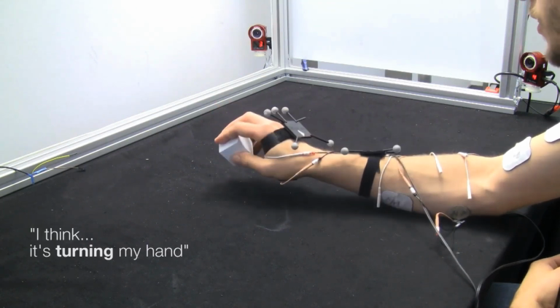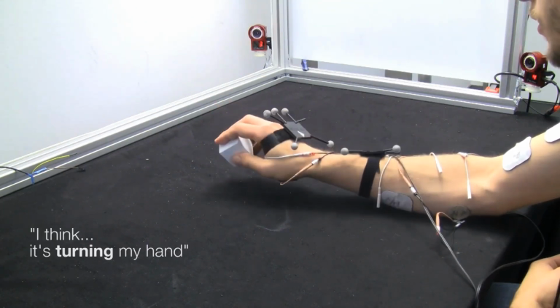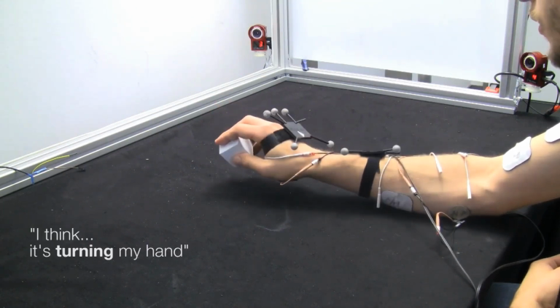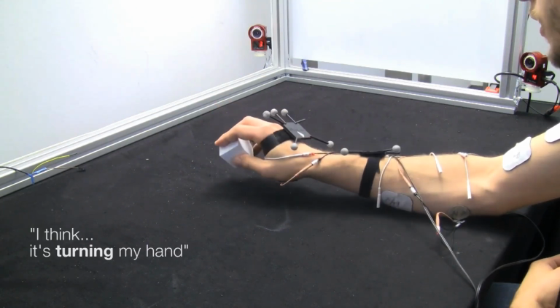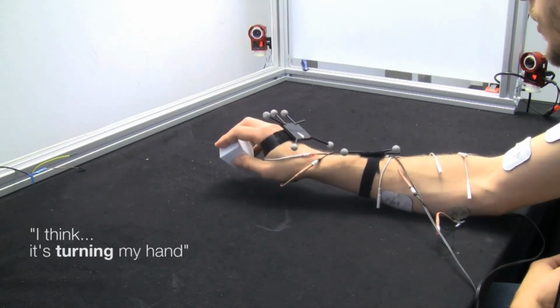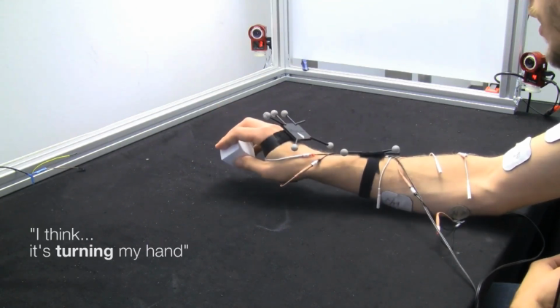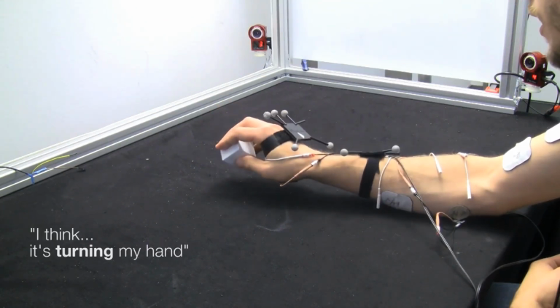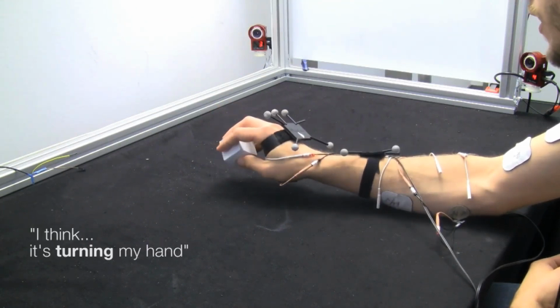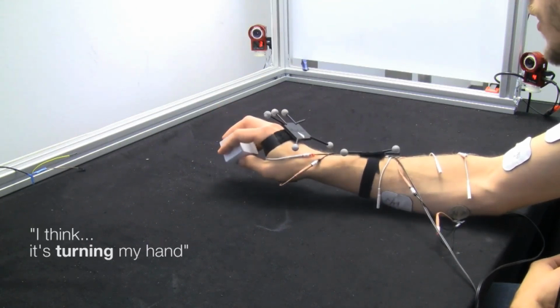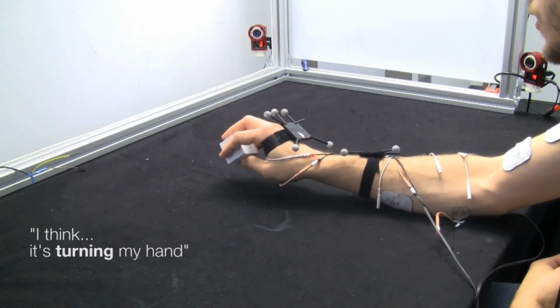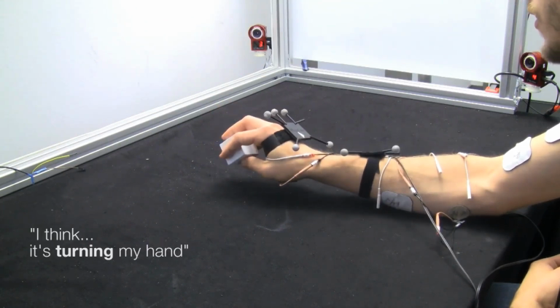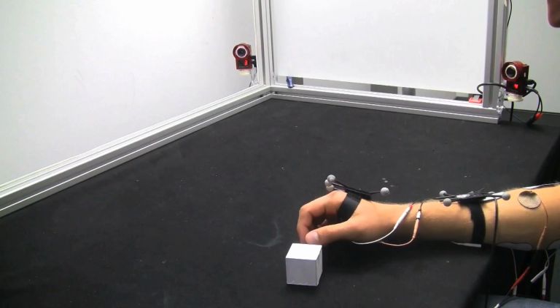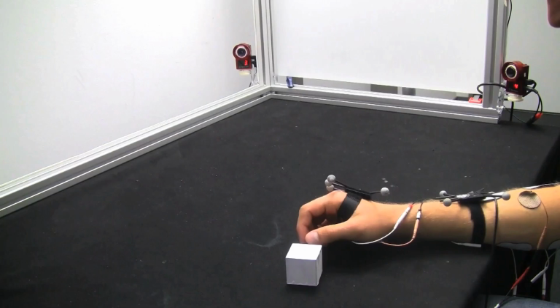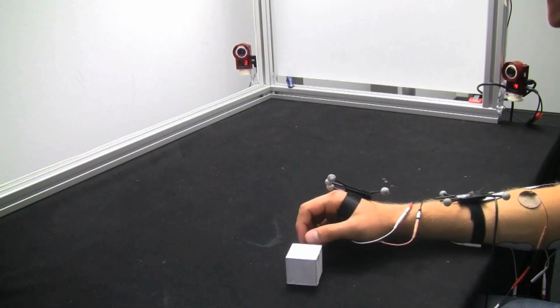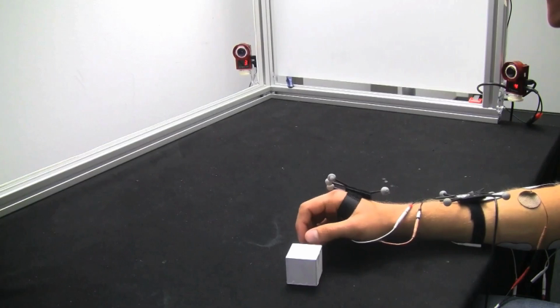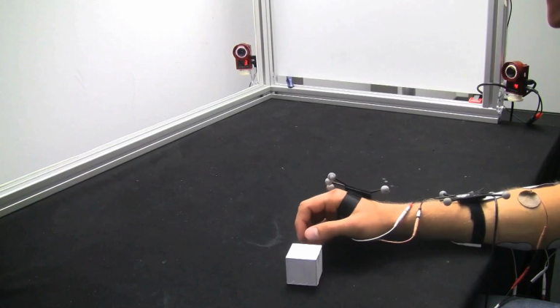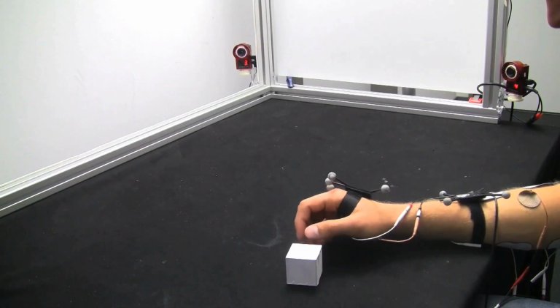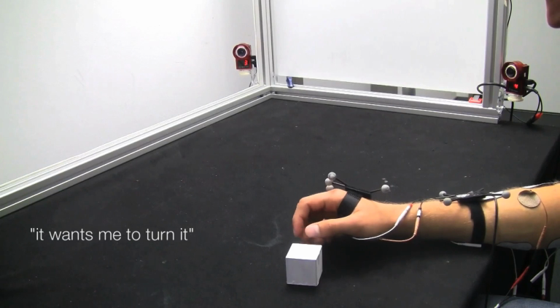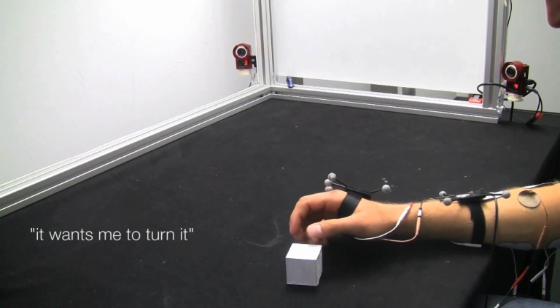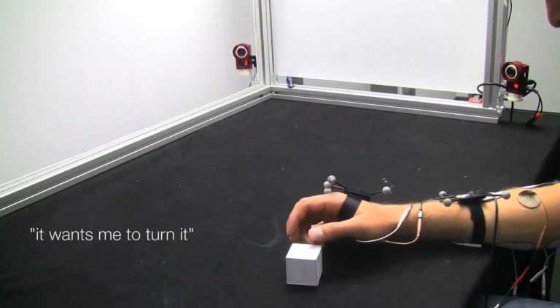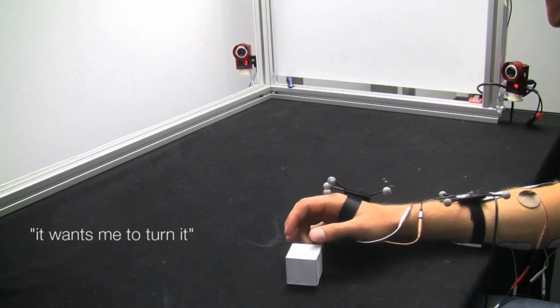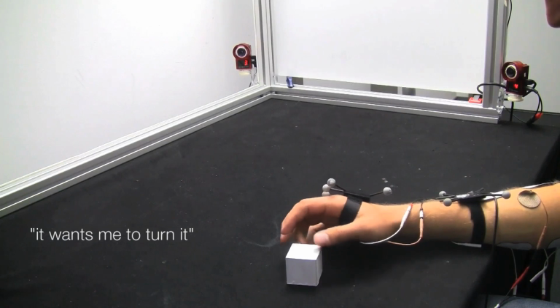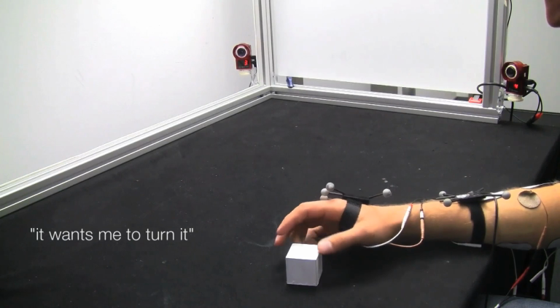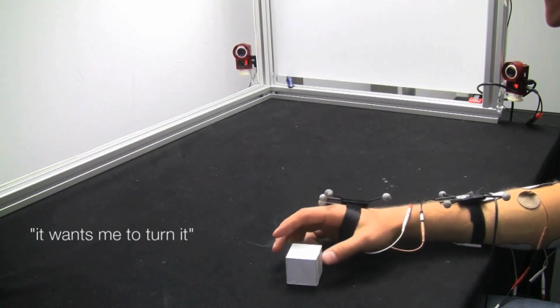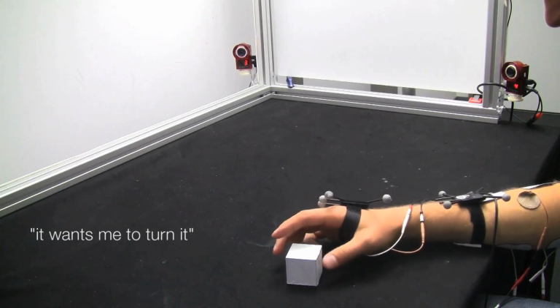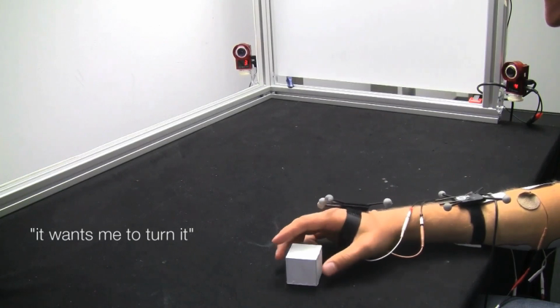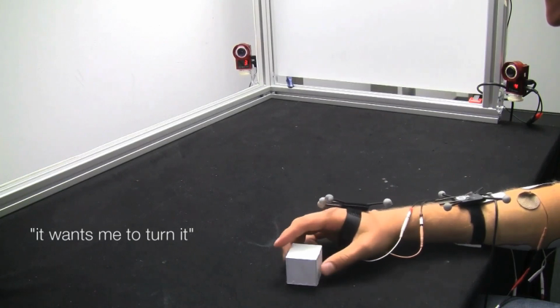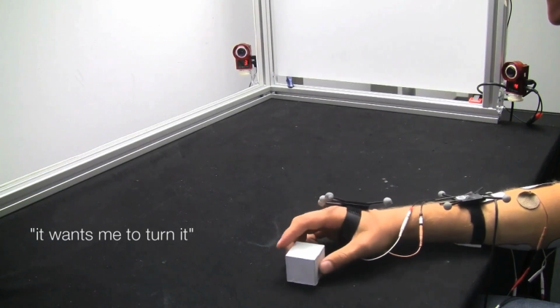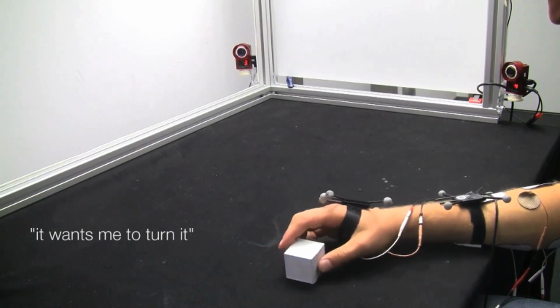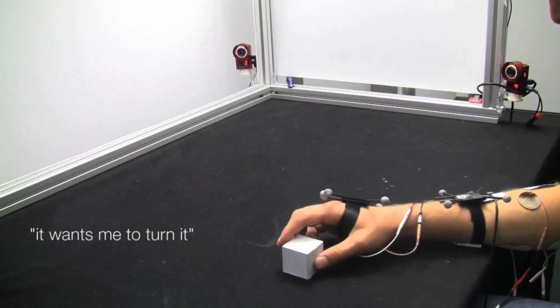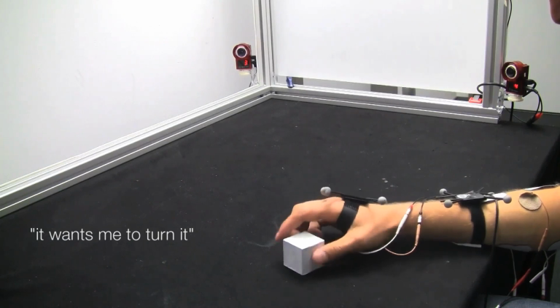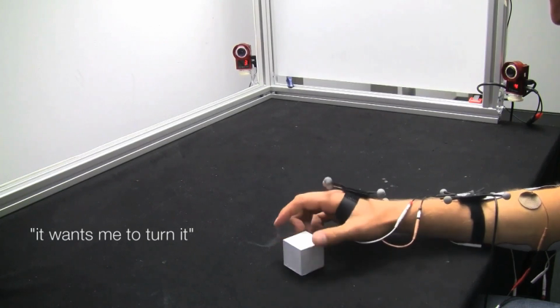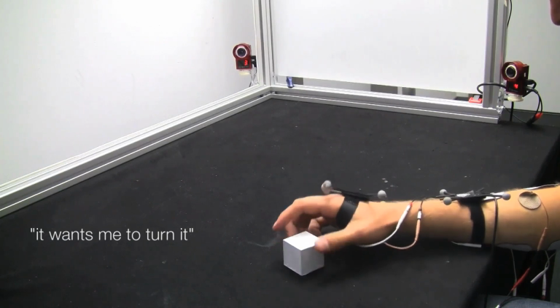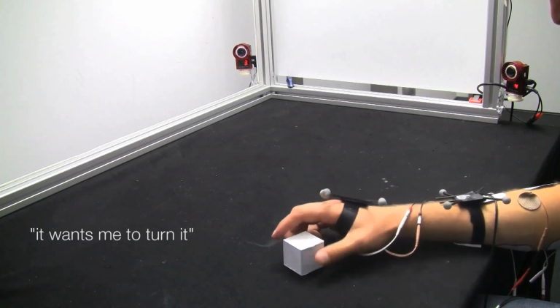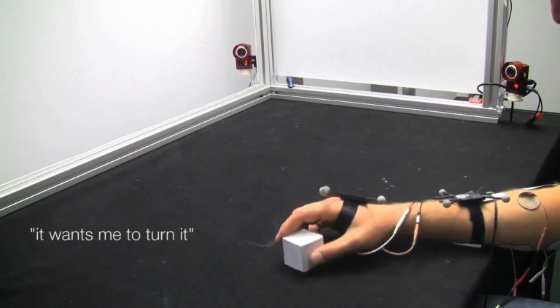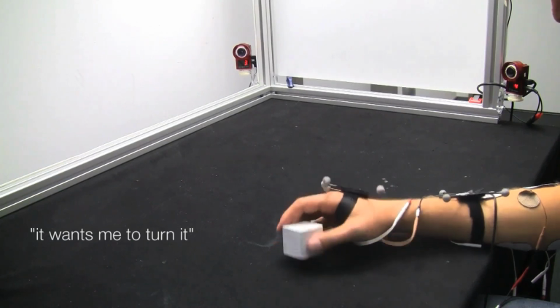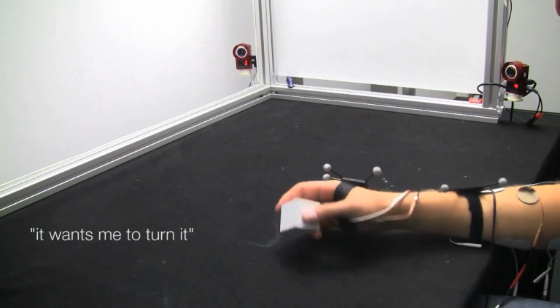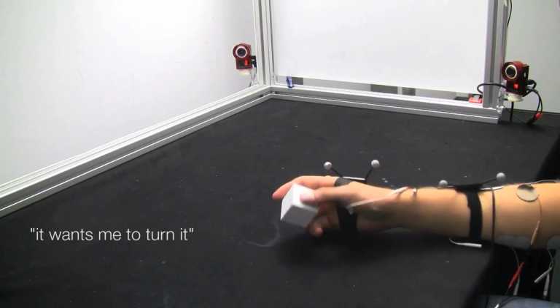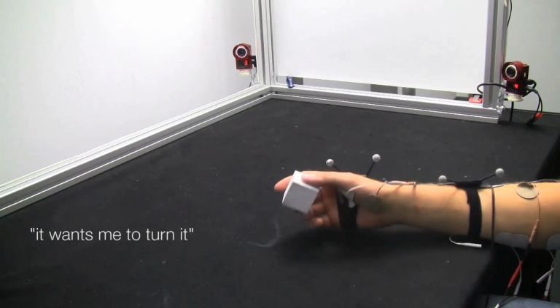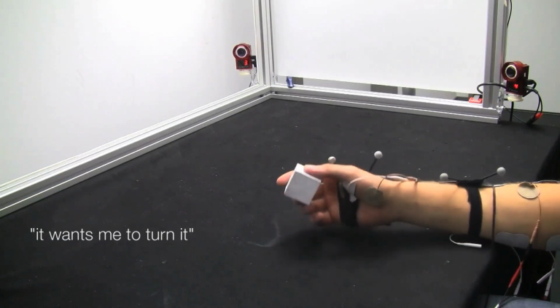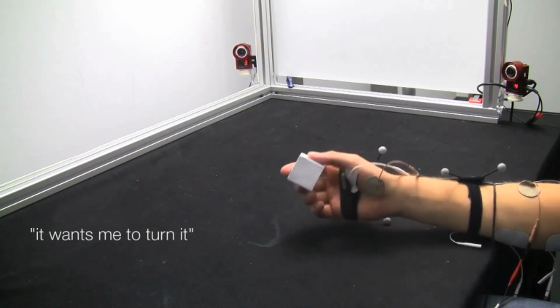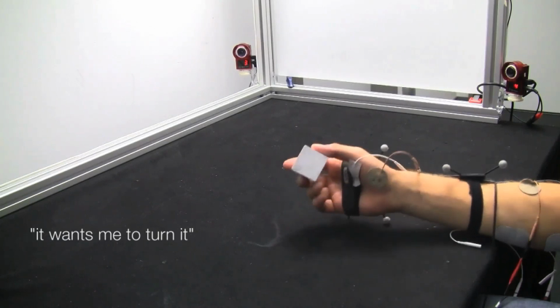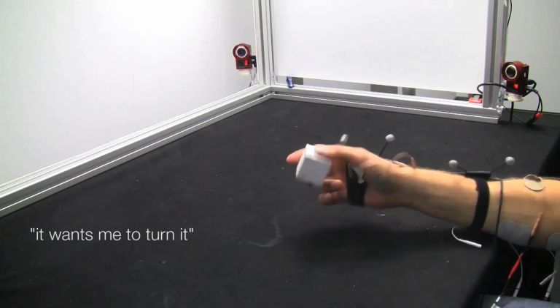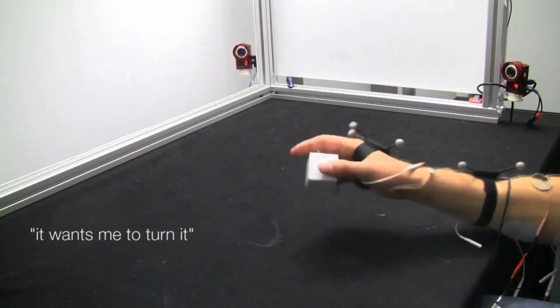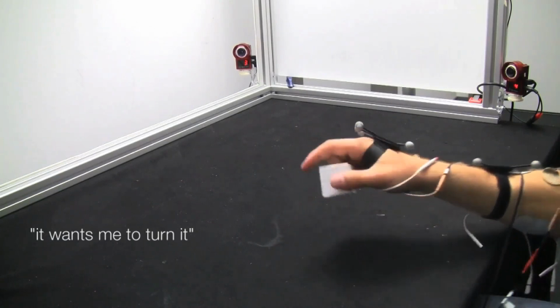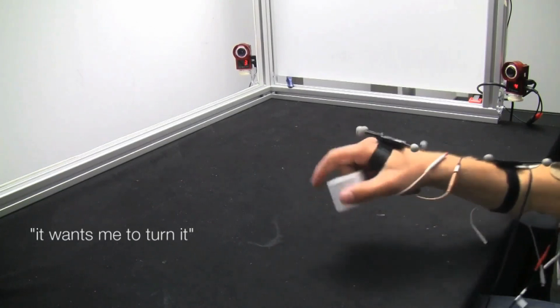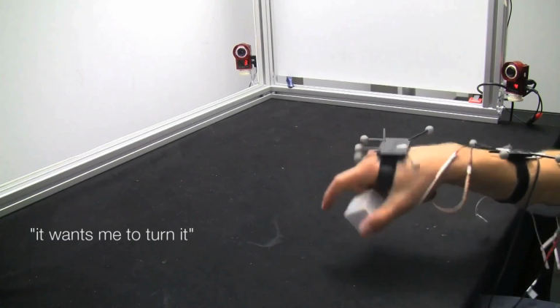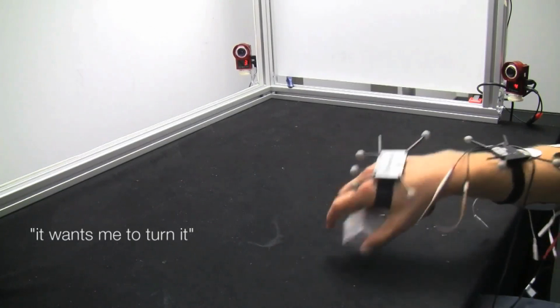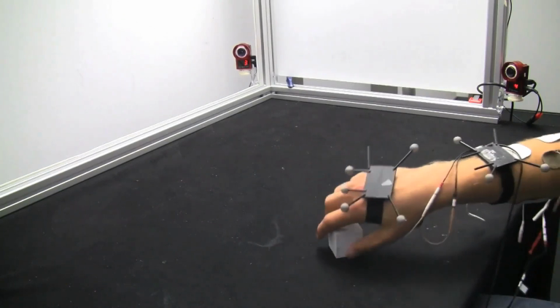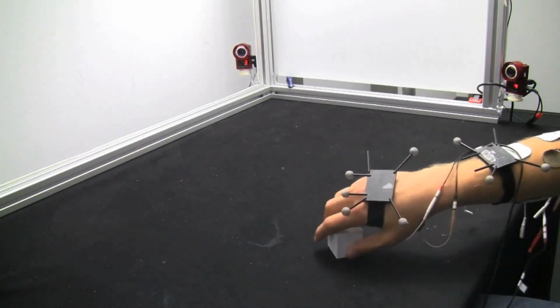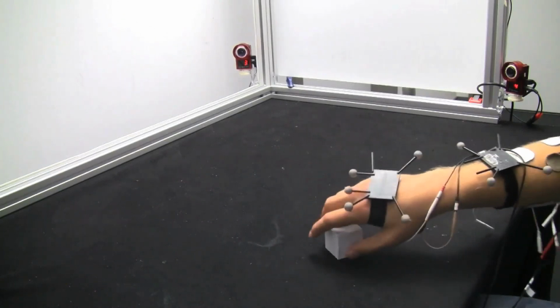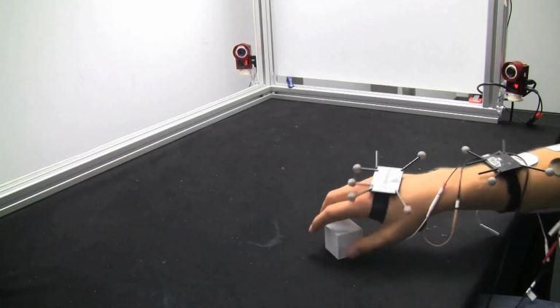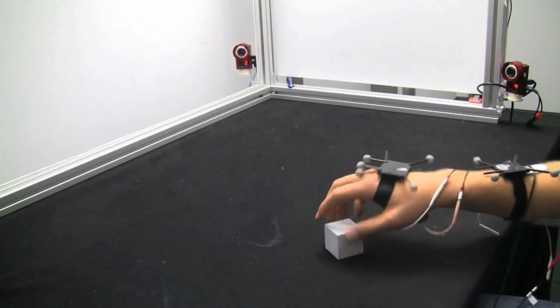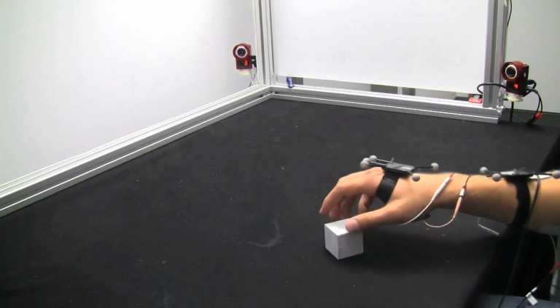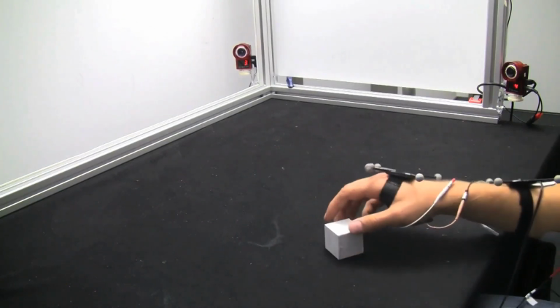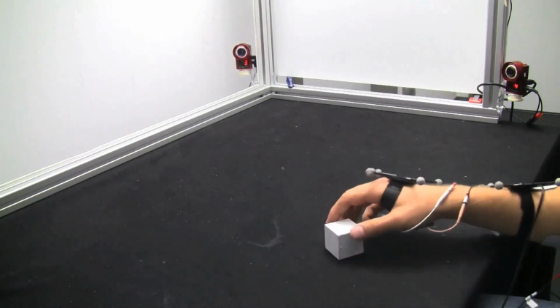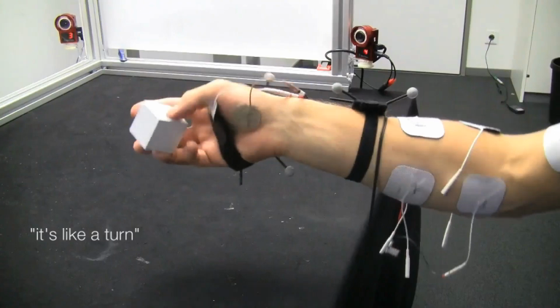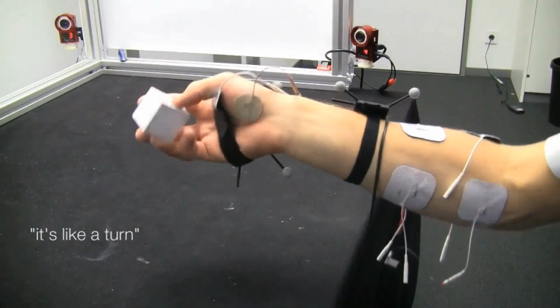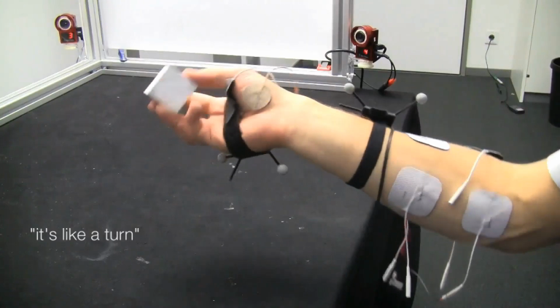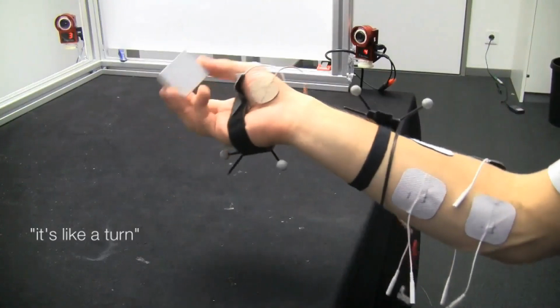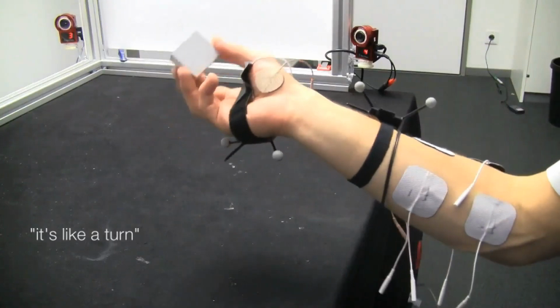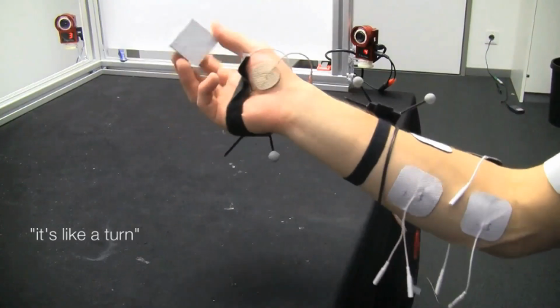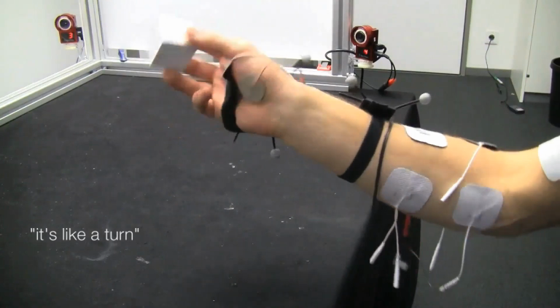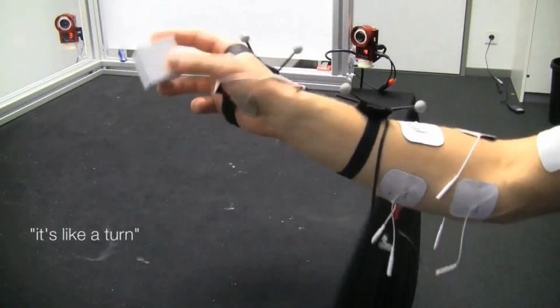It's turning my hand. It wants me to turn it. It's like a turn.